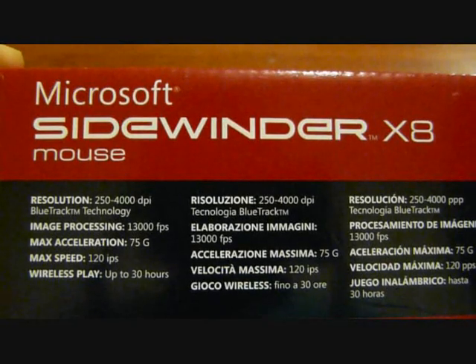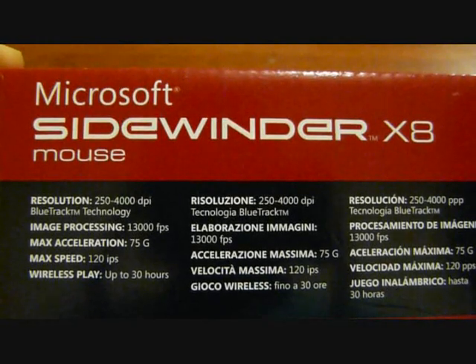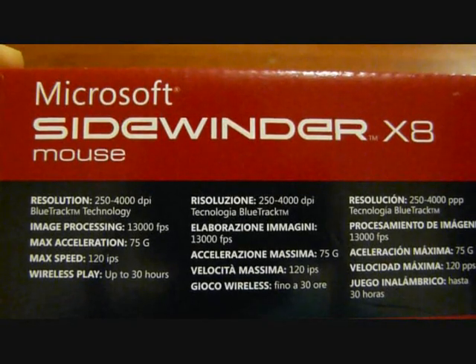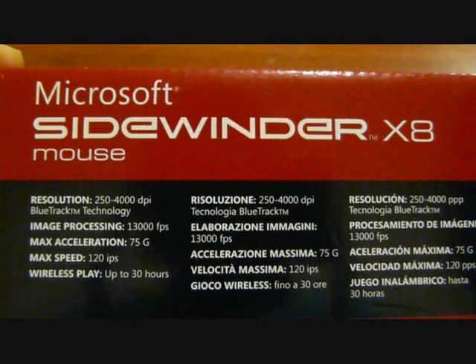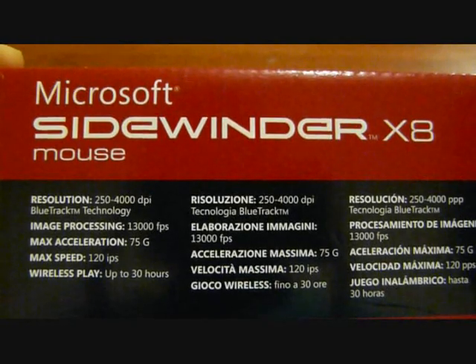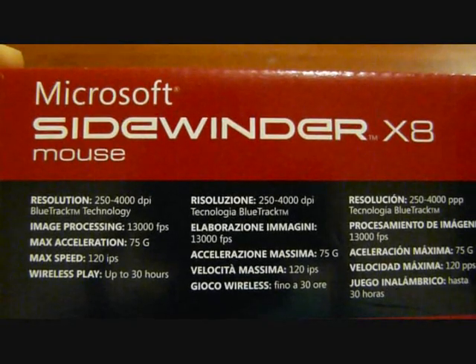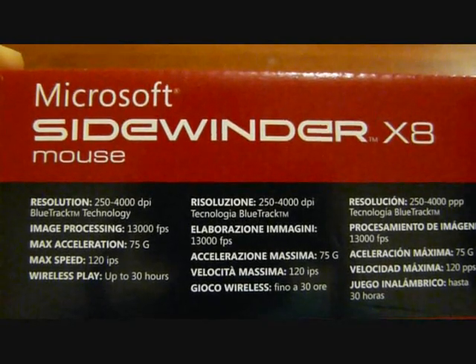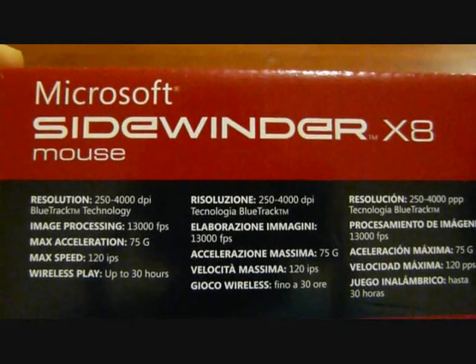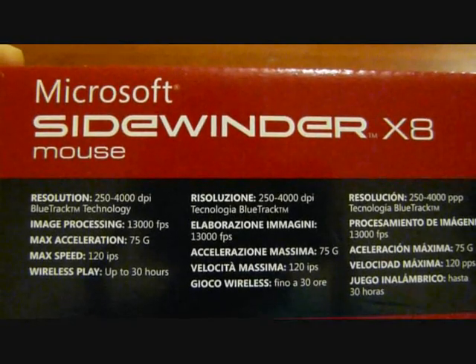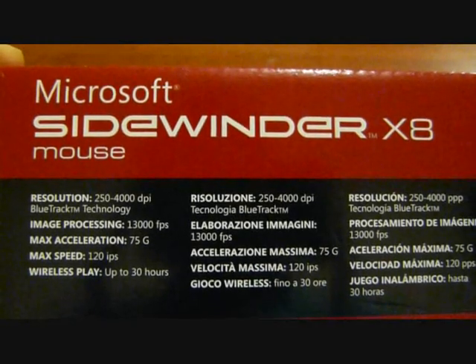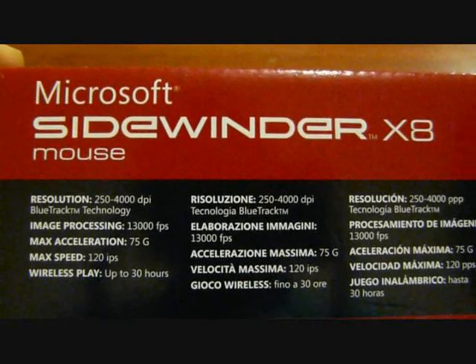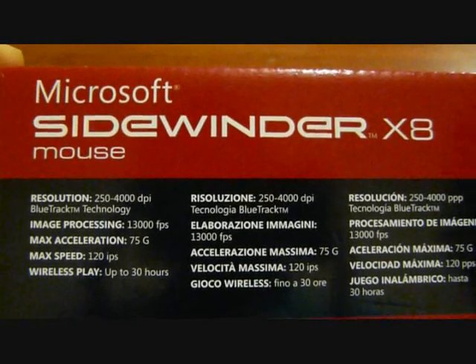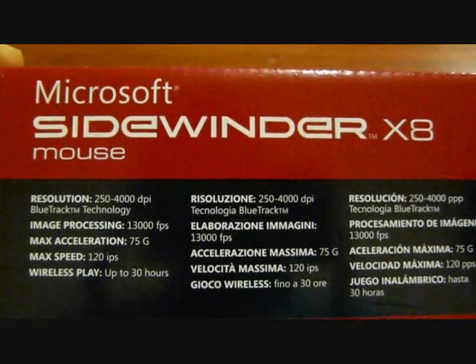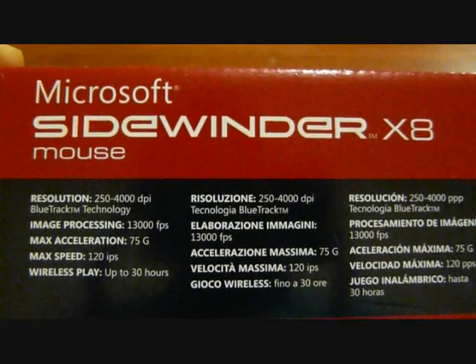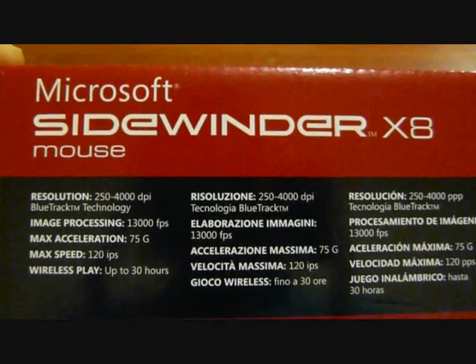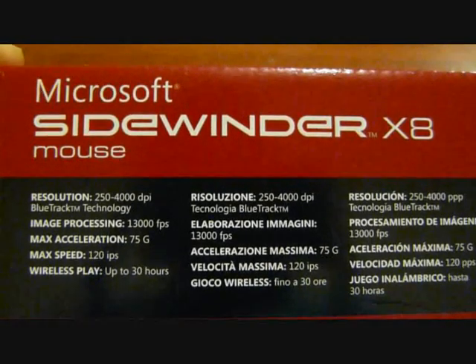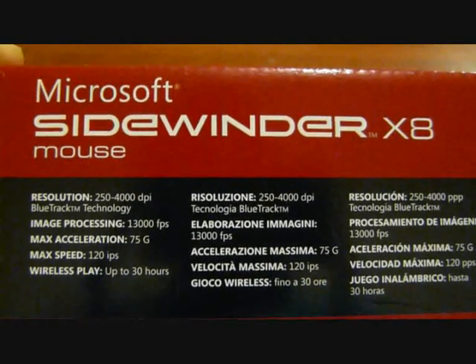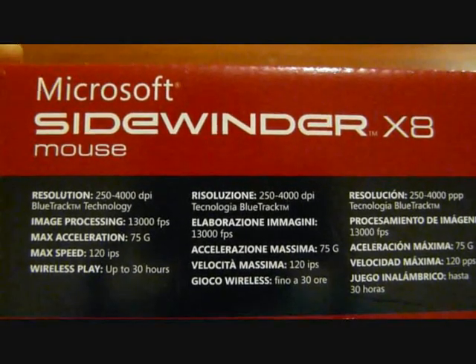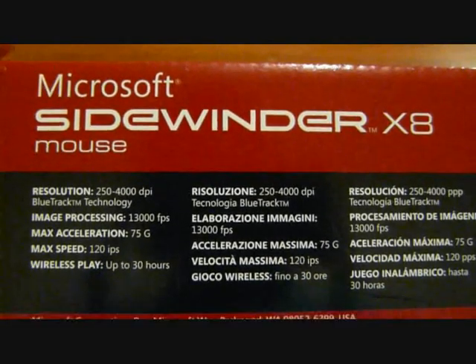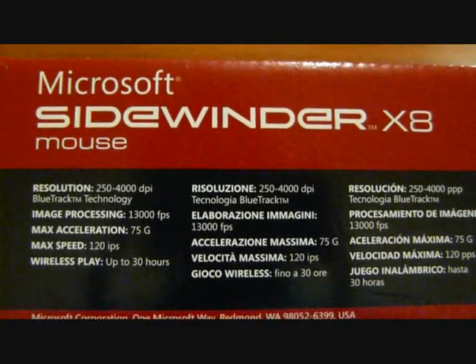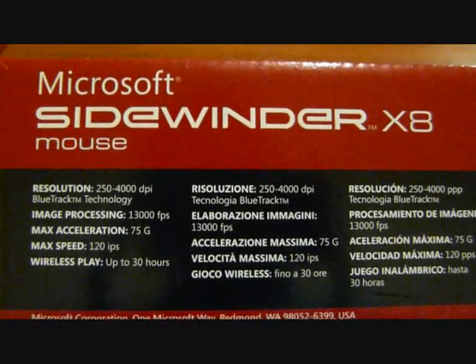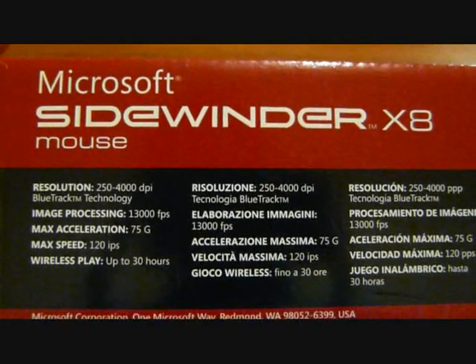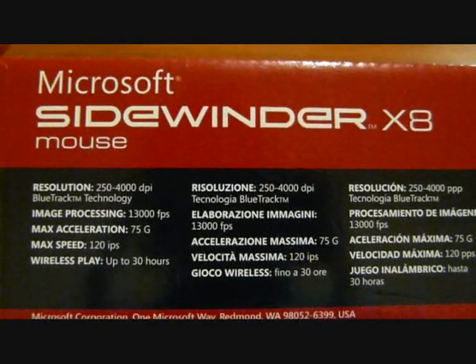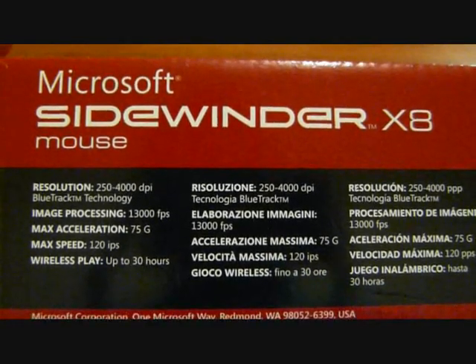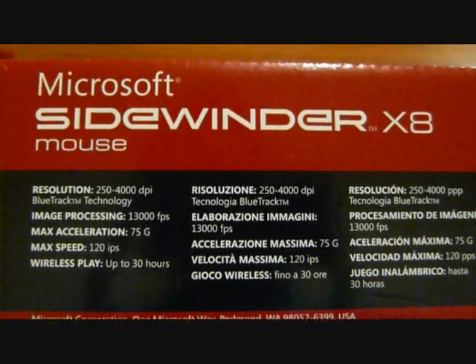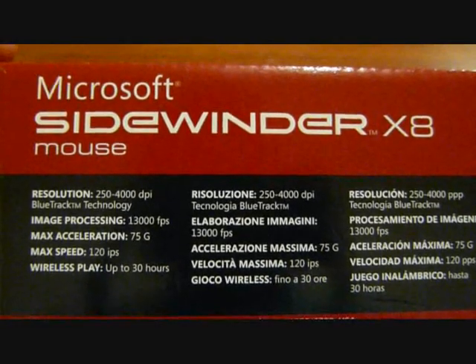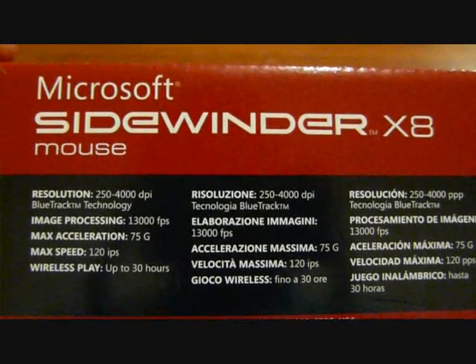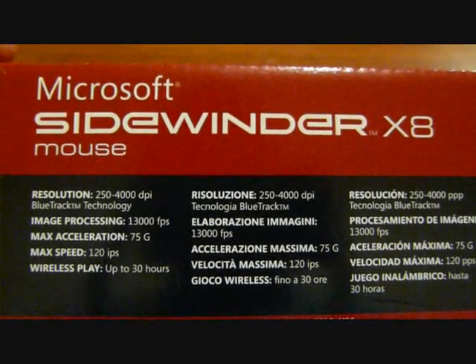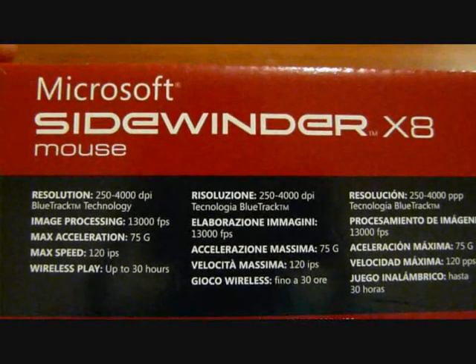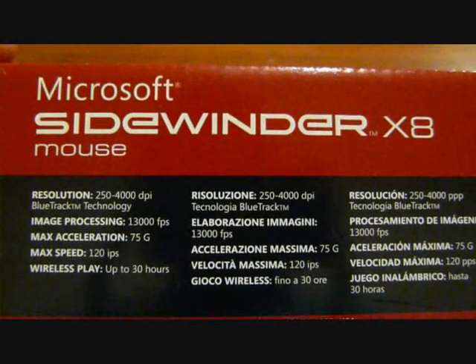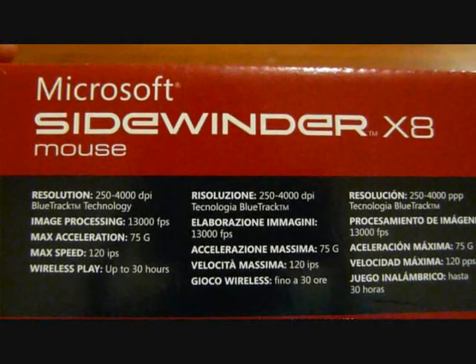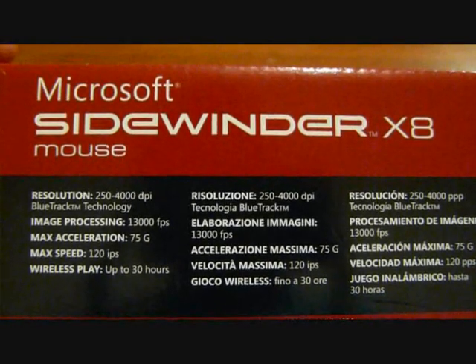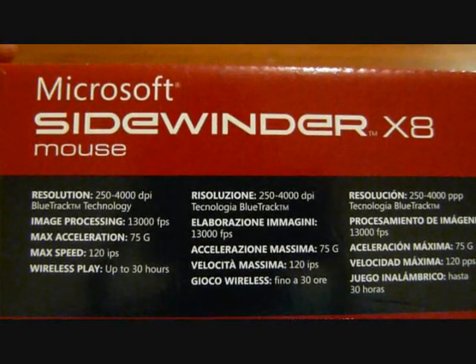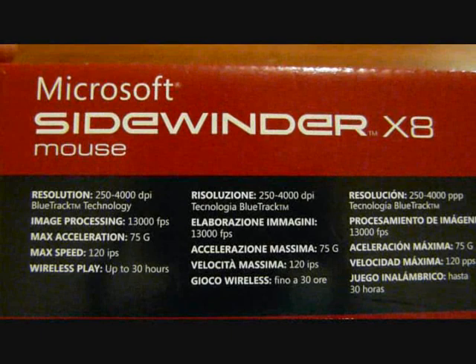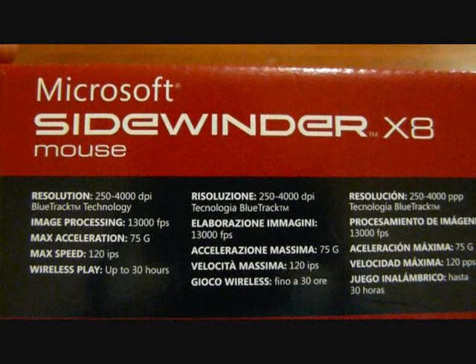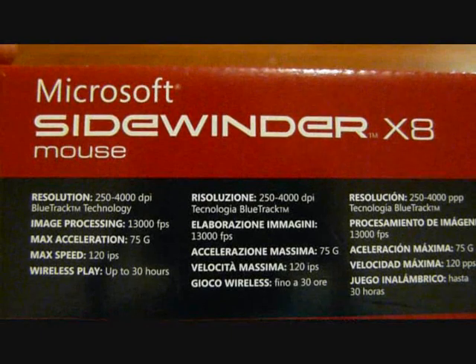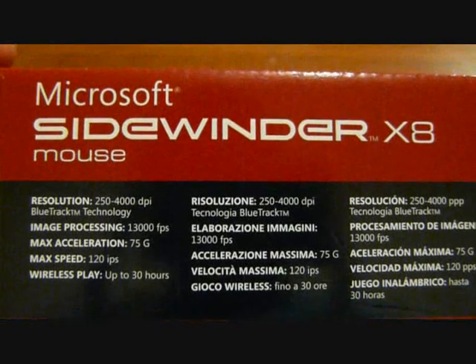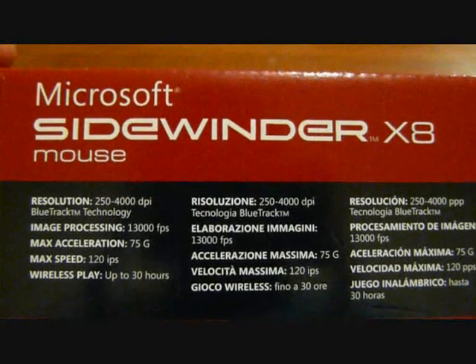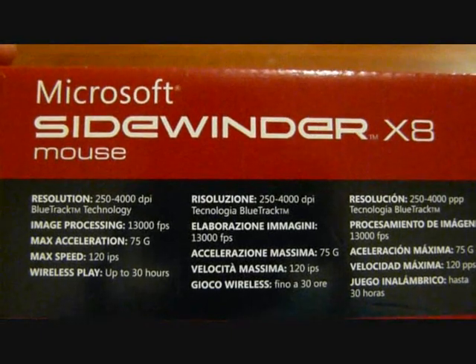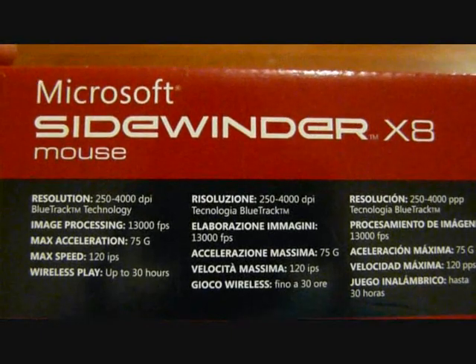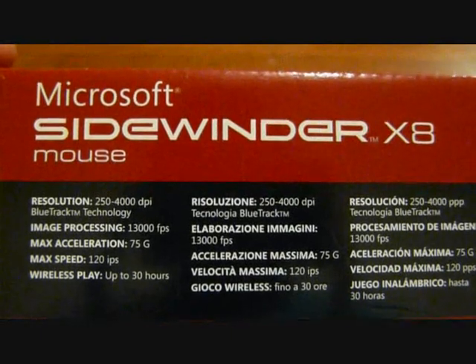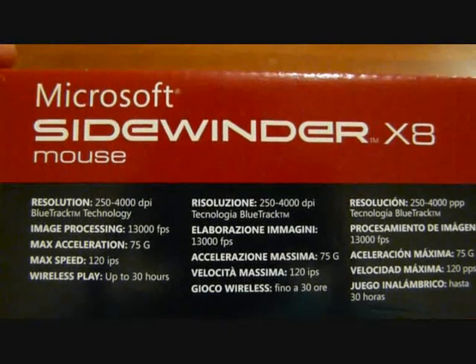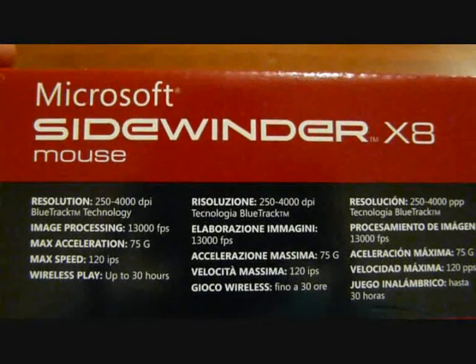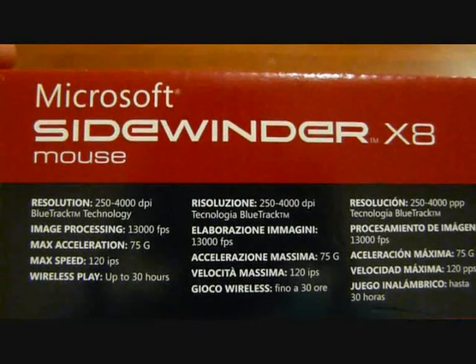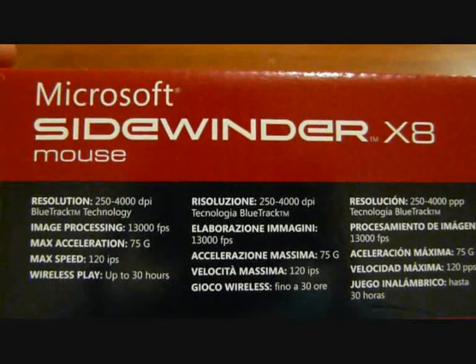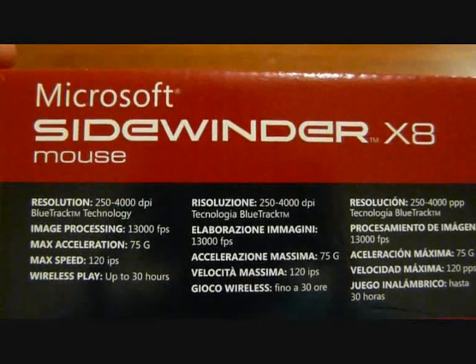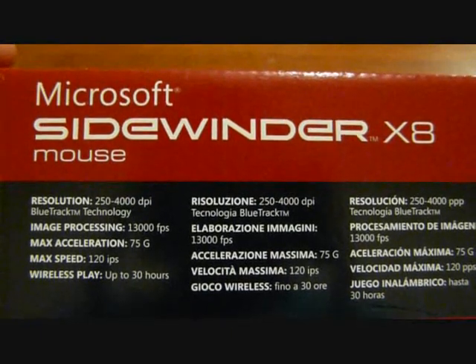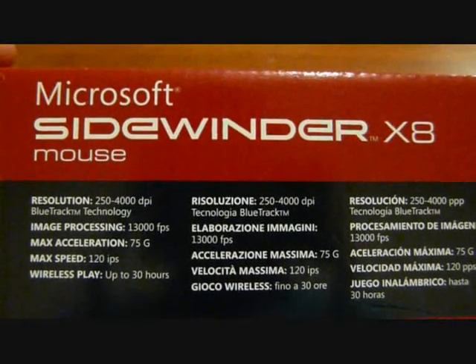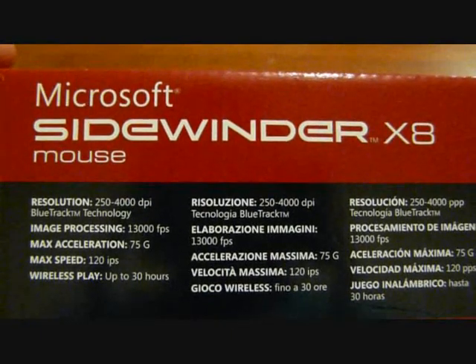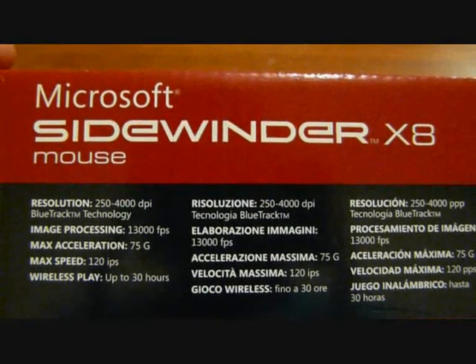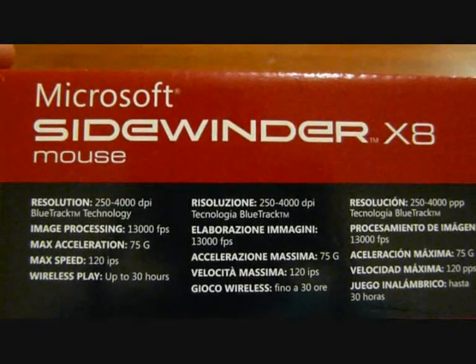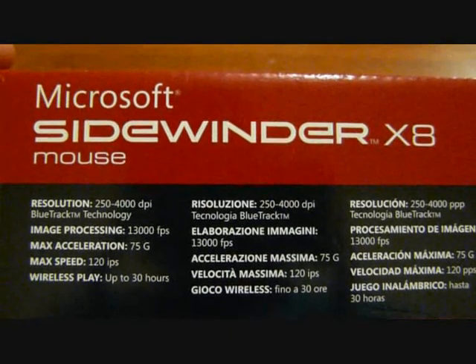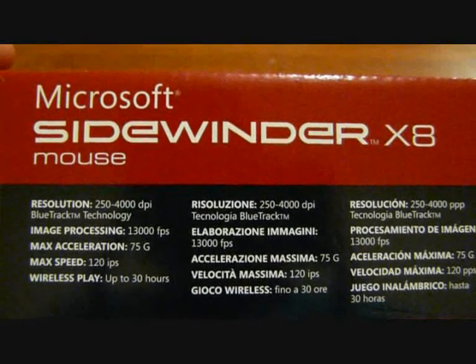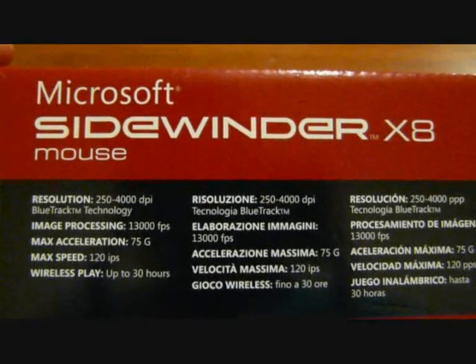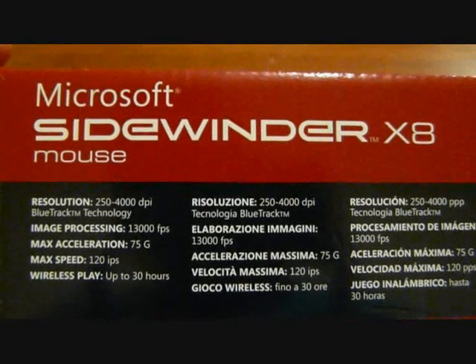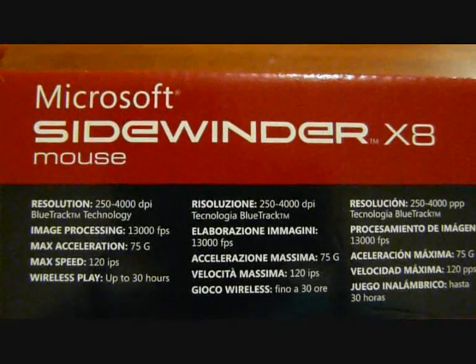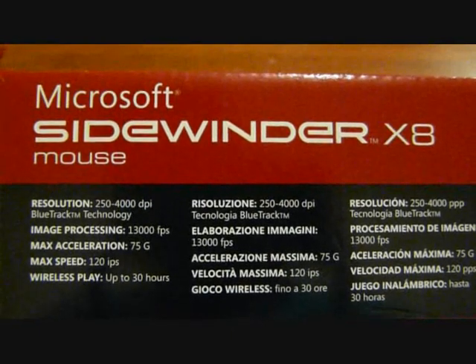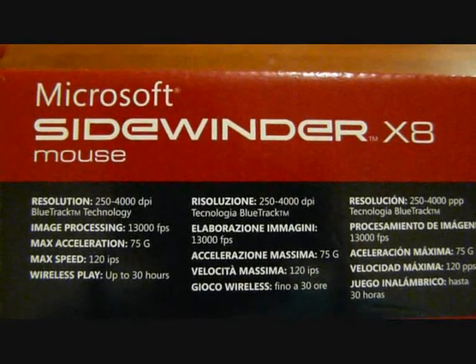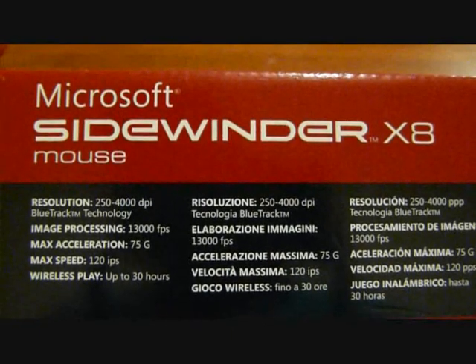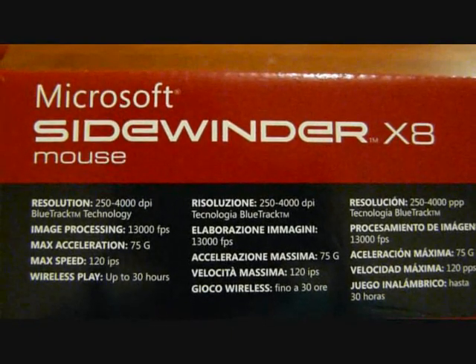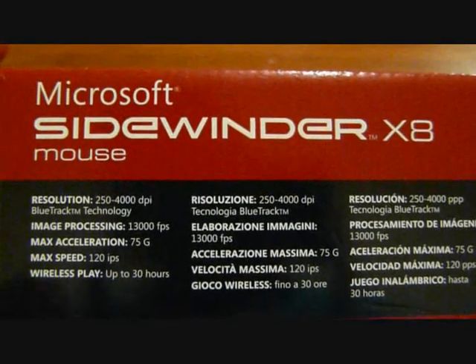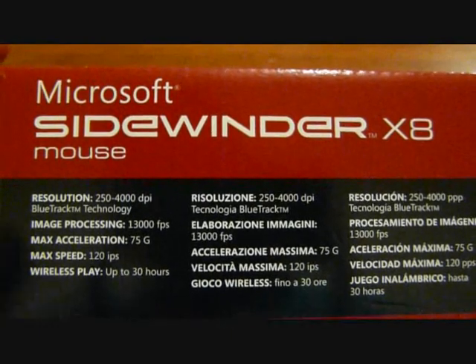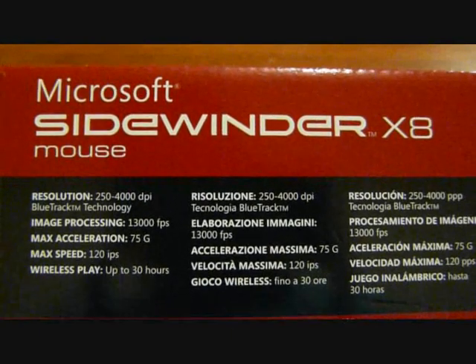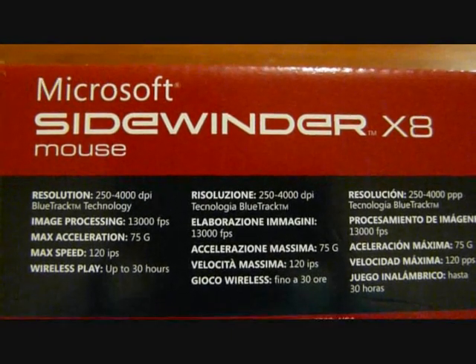Hi, I'm going to show you a quick unboxing of the Microsoft Sidewinder X8 Gaming Mouse, and here are some specs.